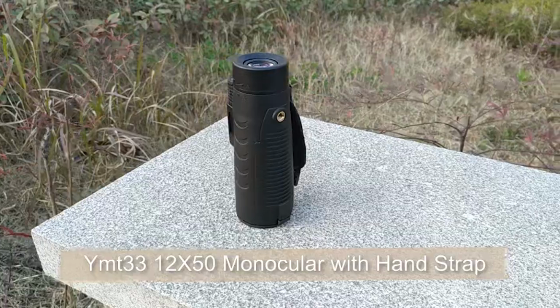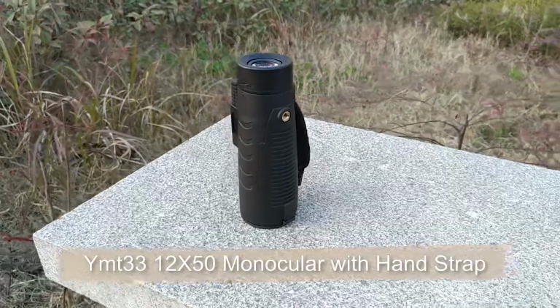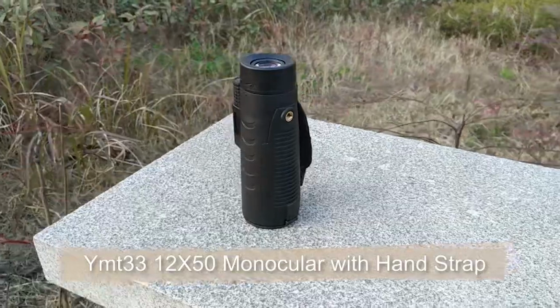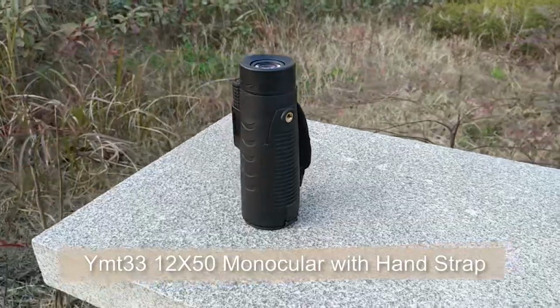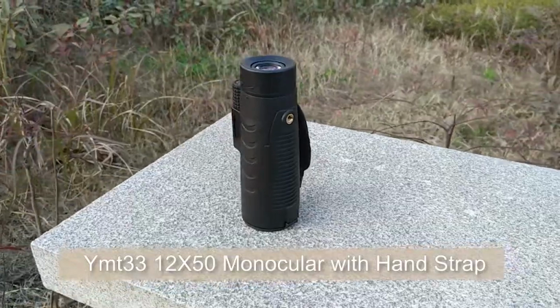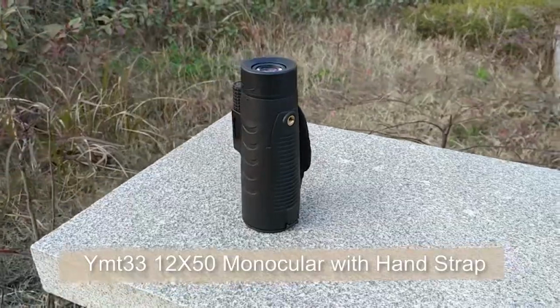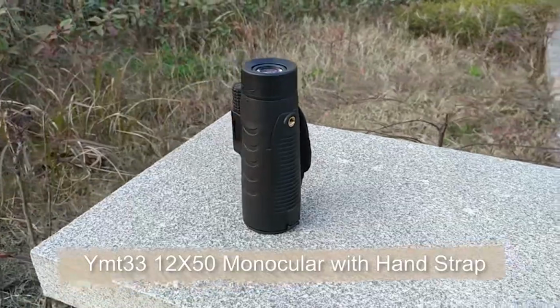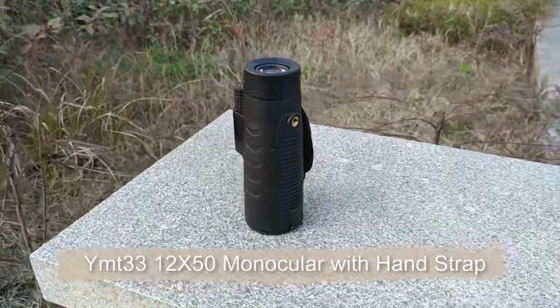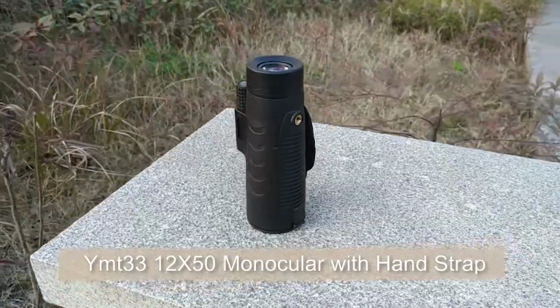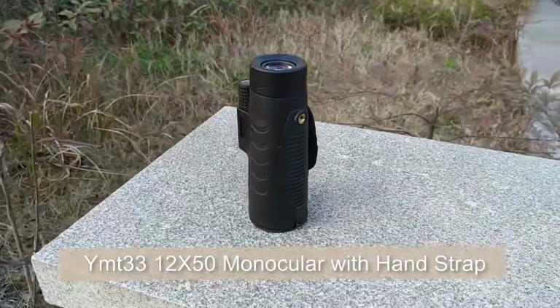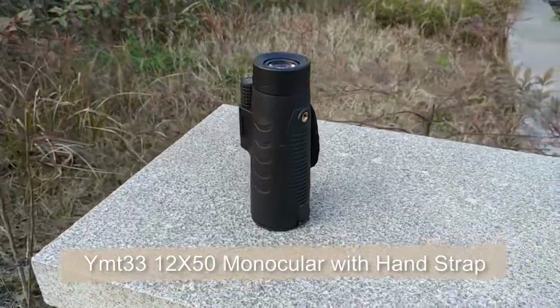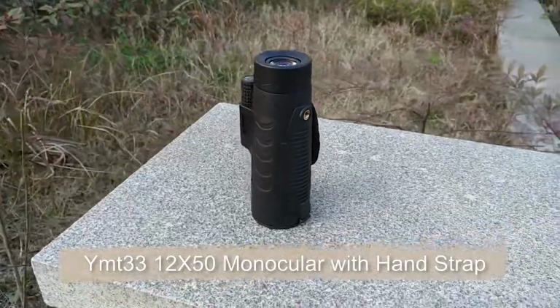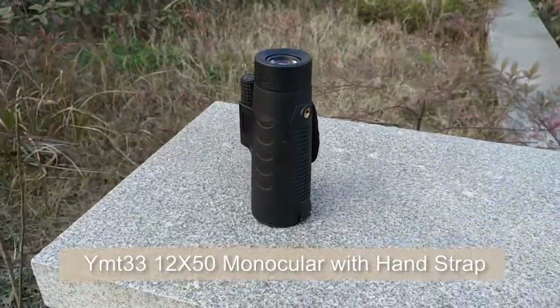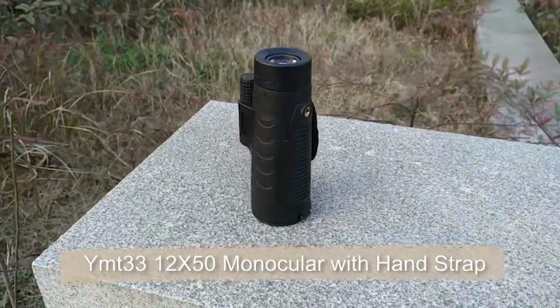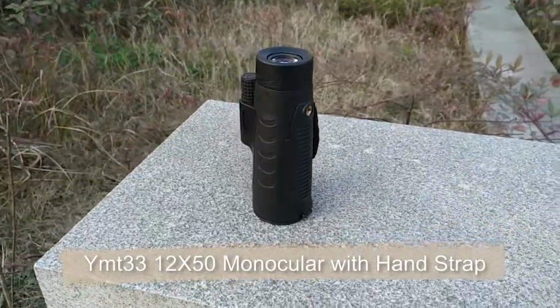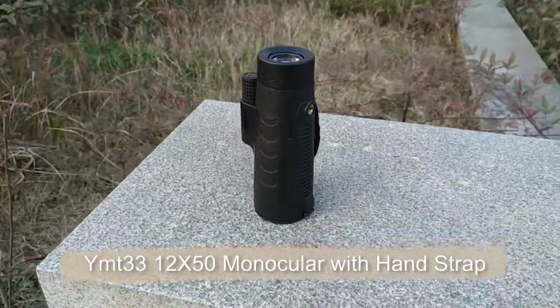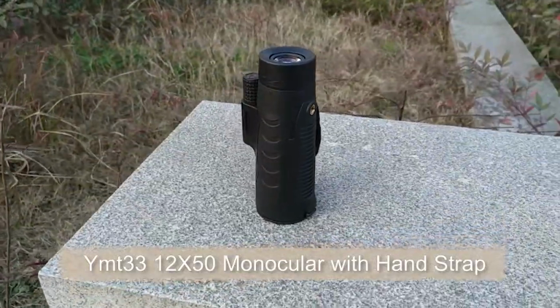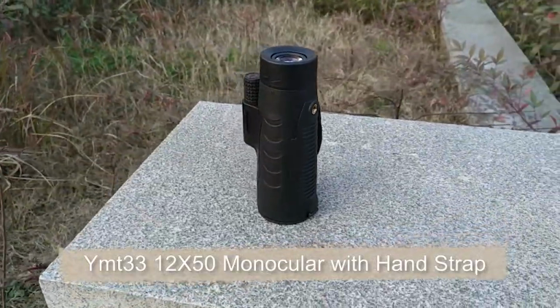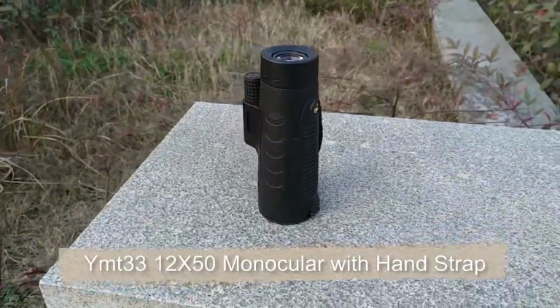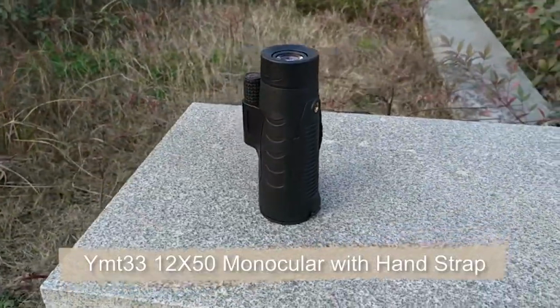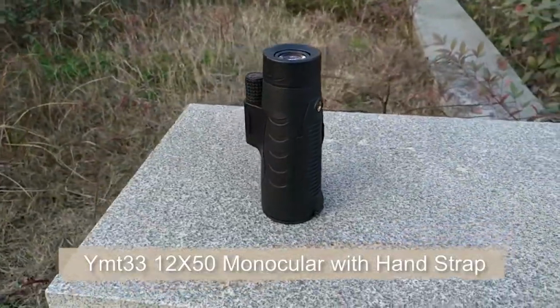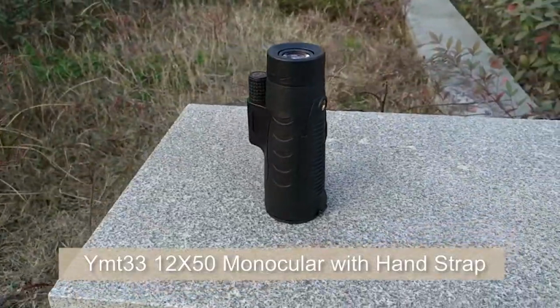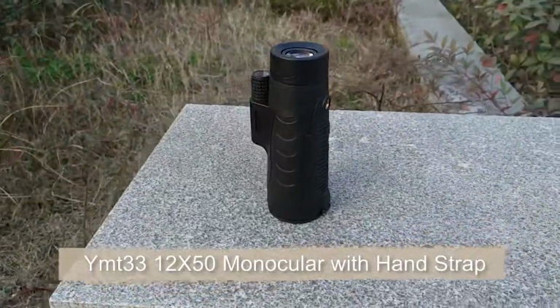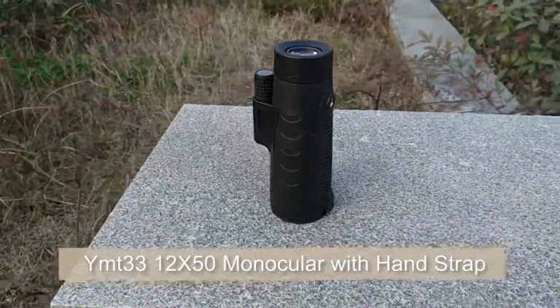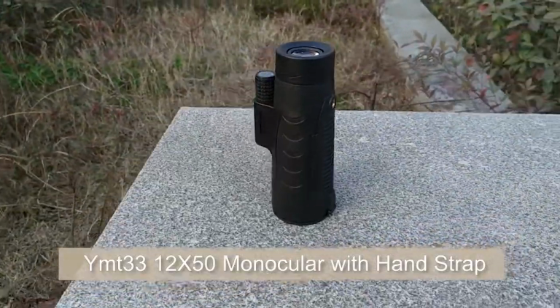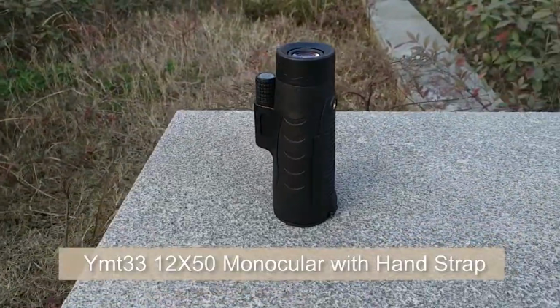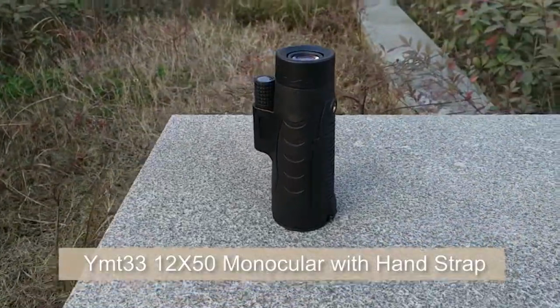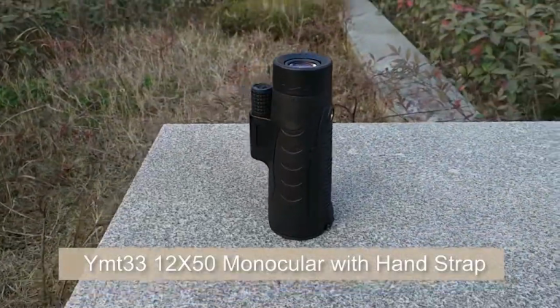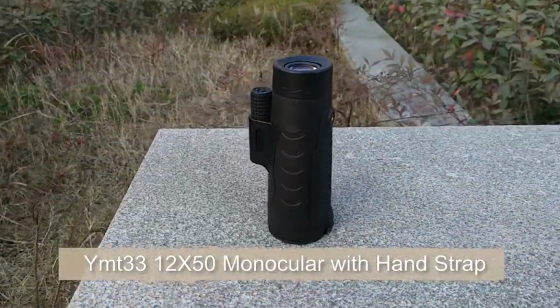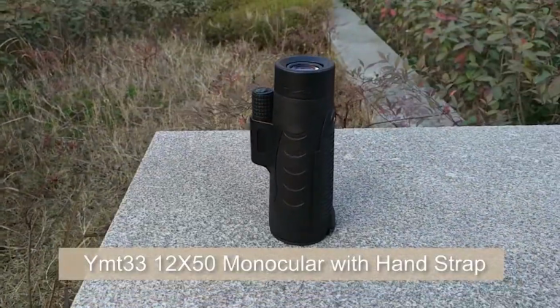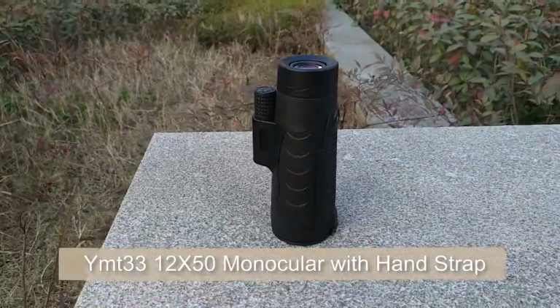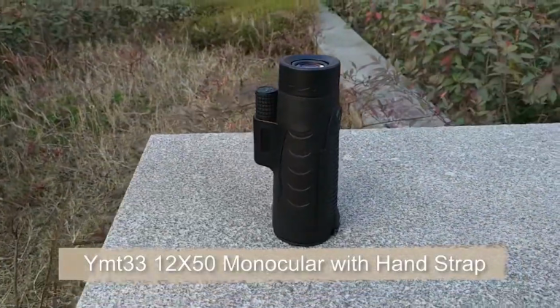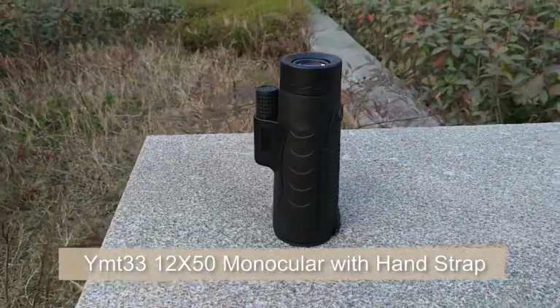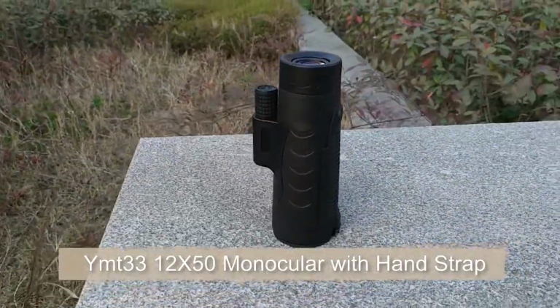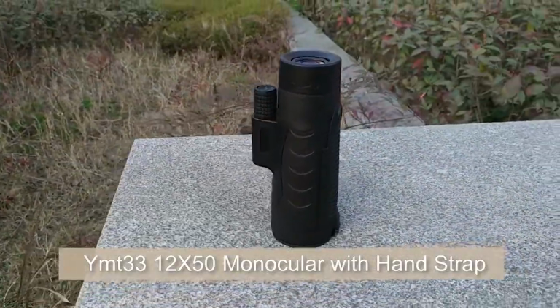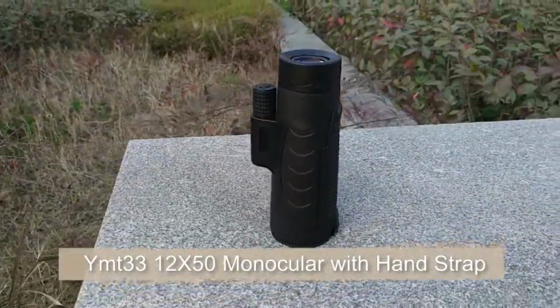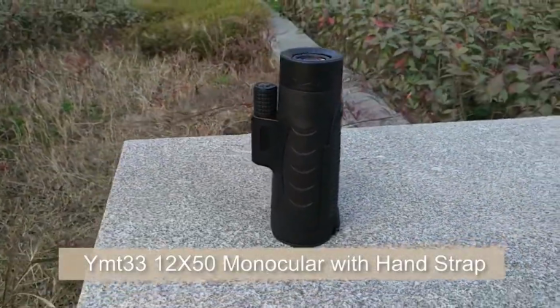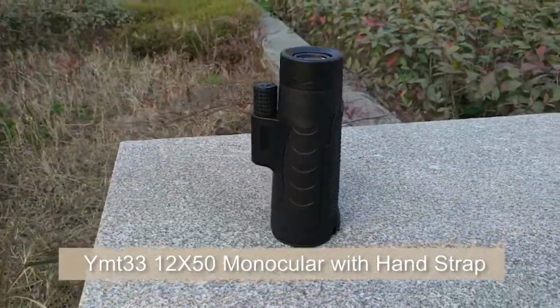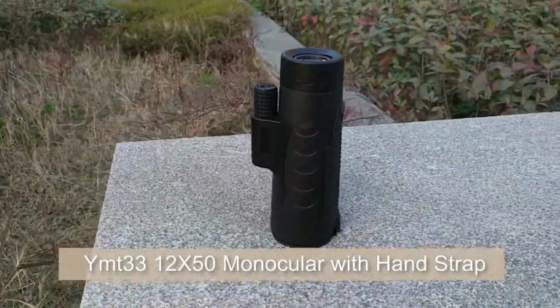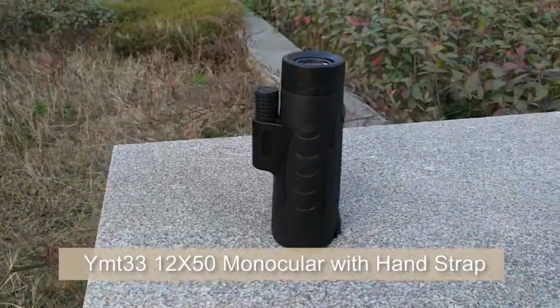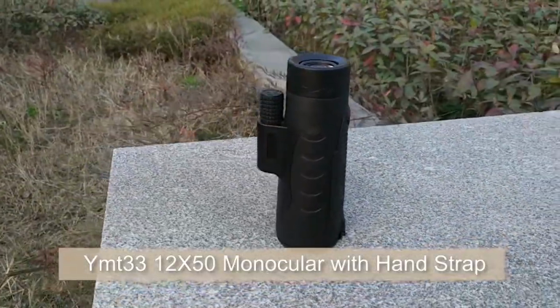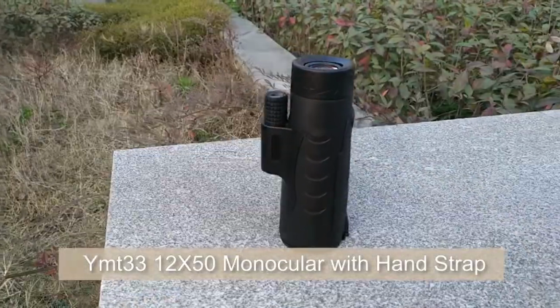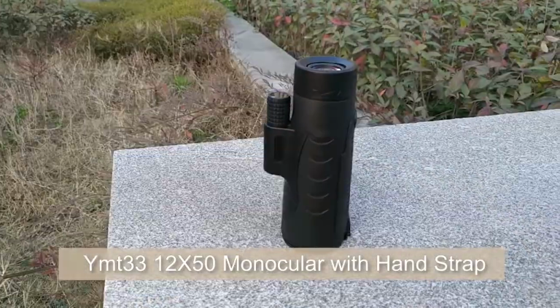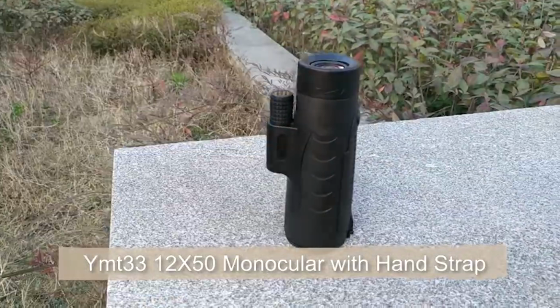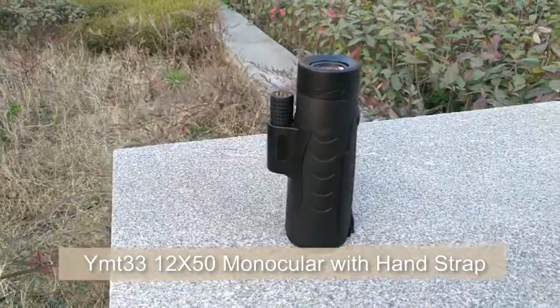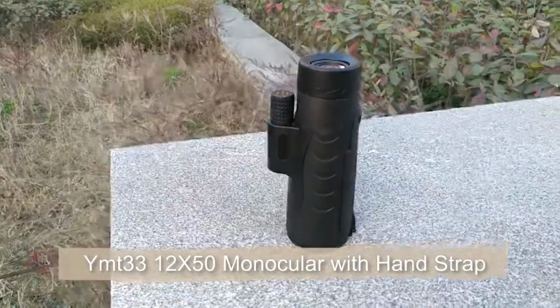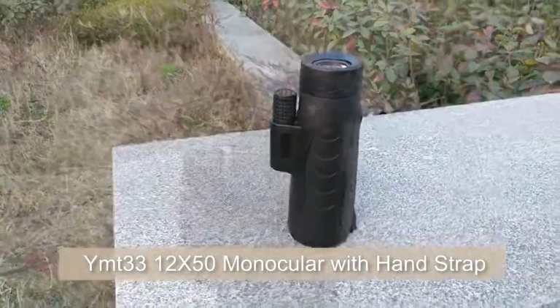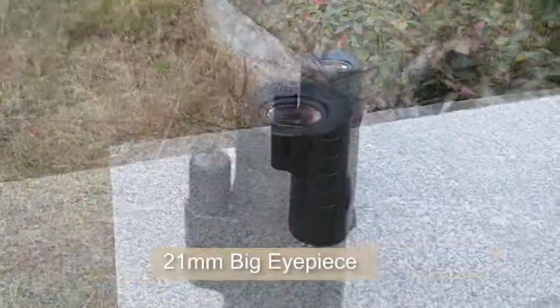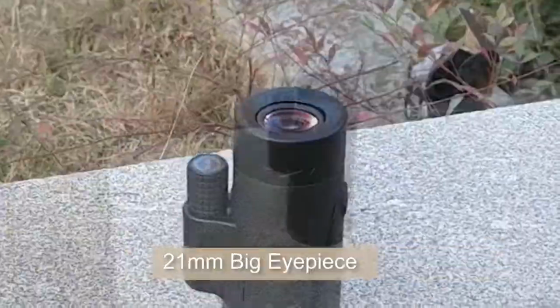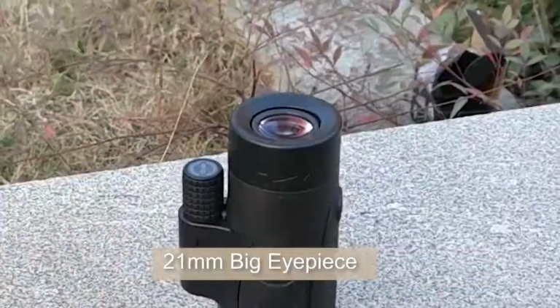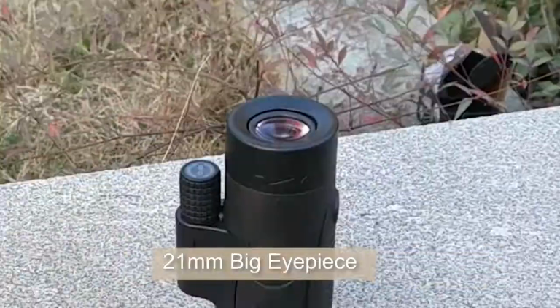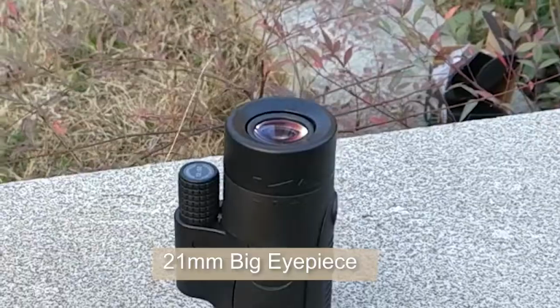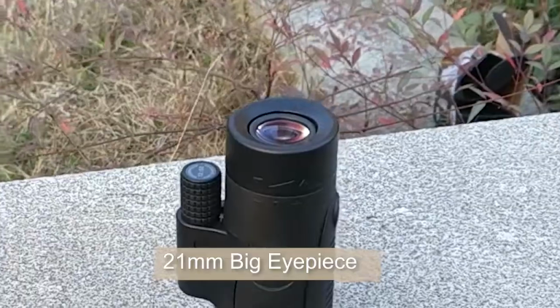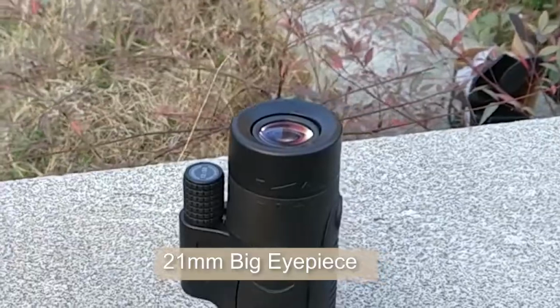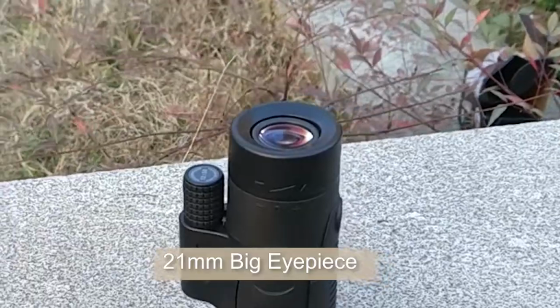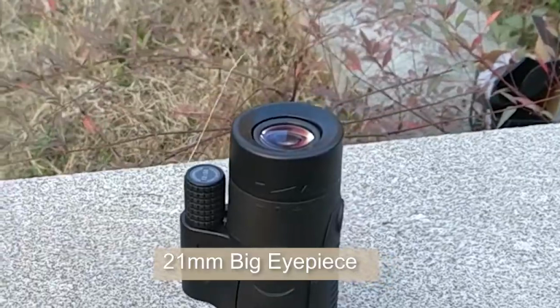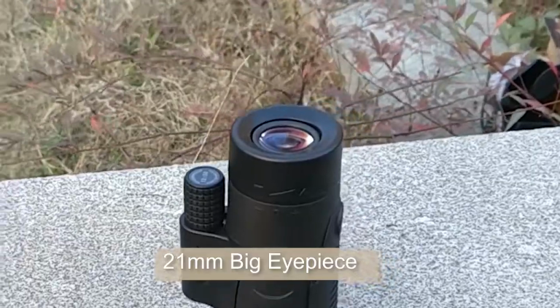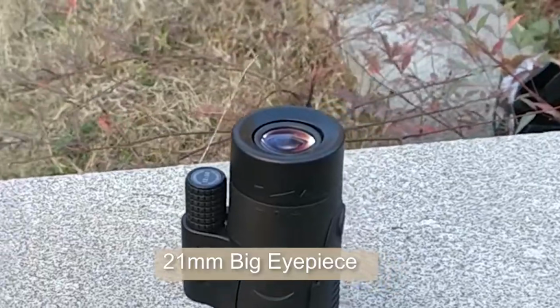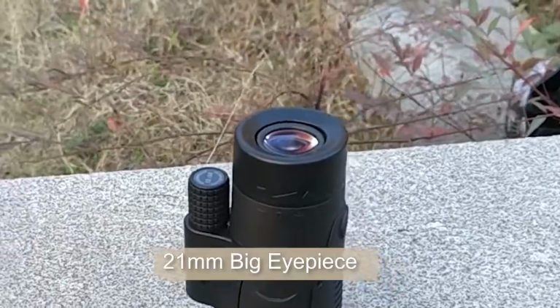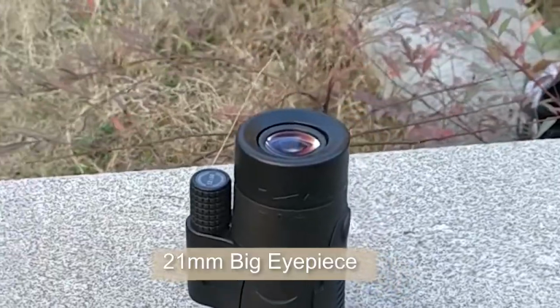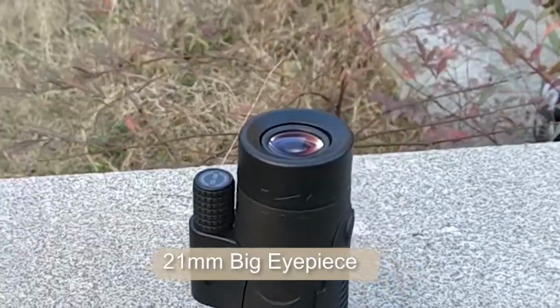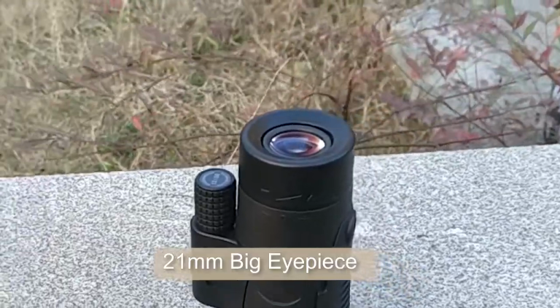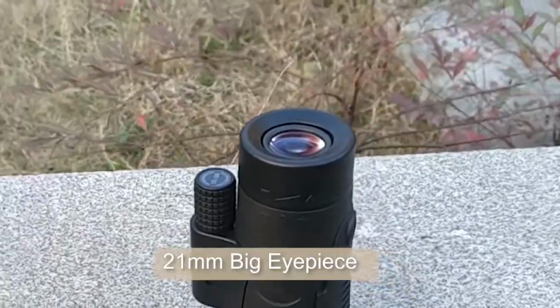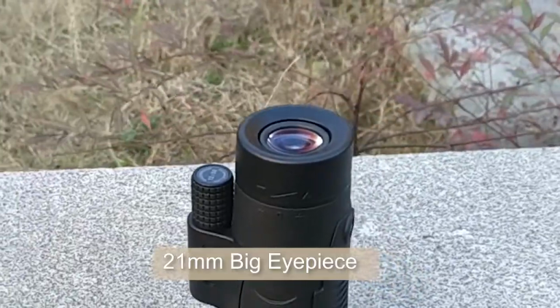Here is our new monocular, YMT33. It has a 21mm big eyepiece.